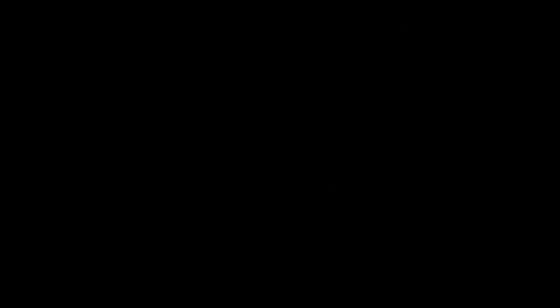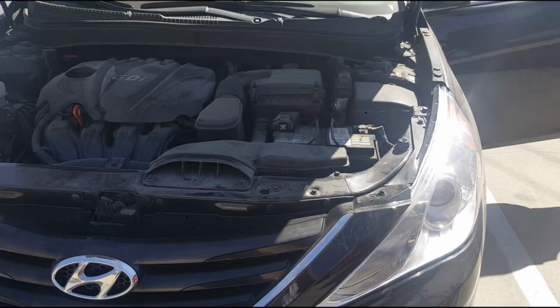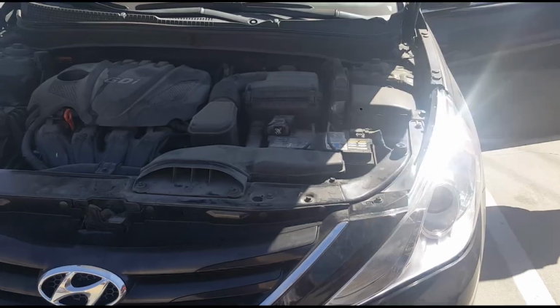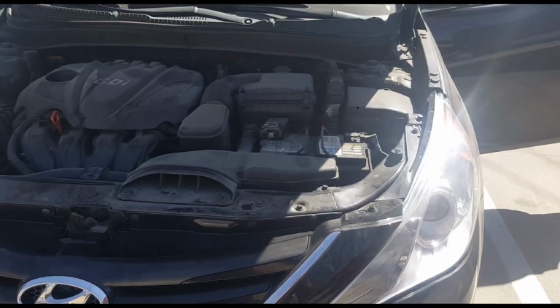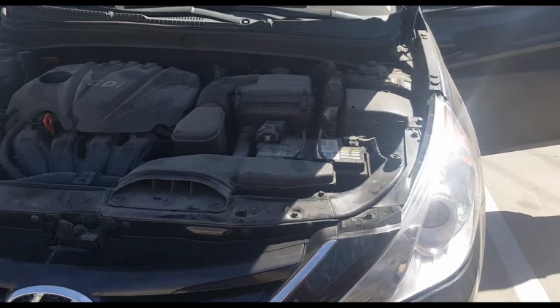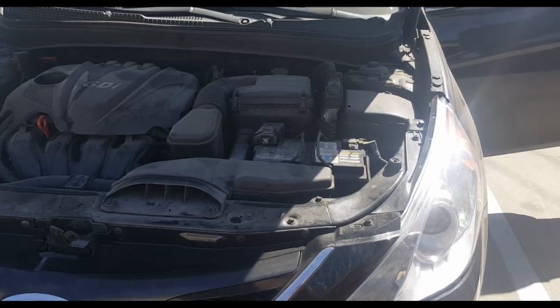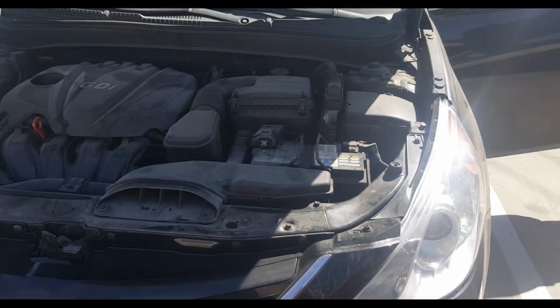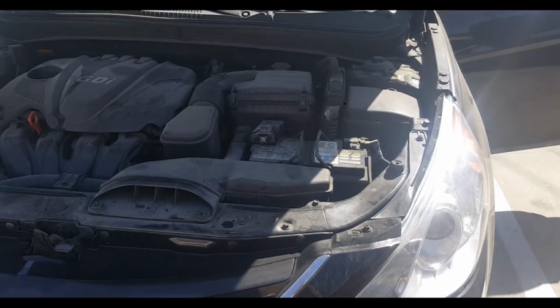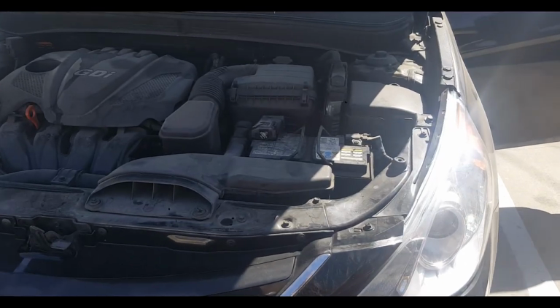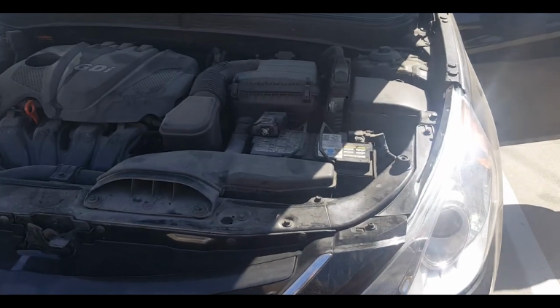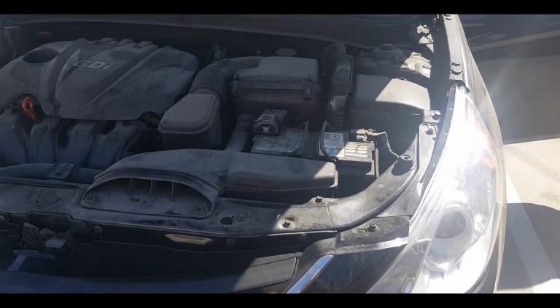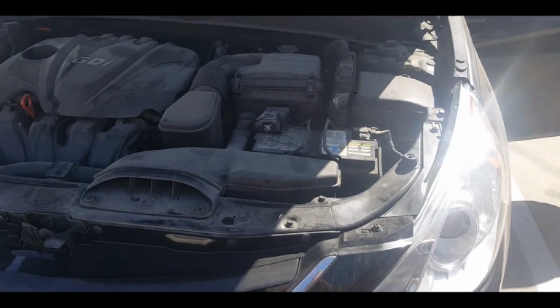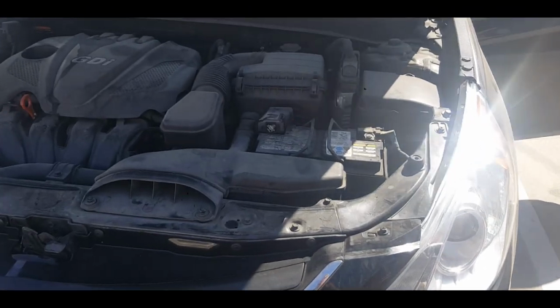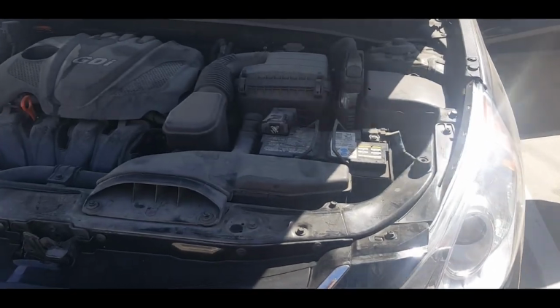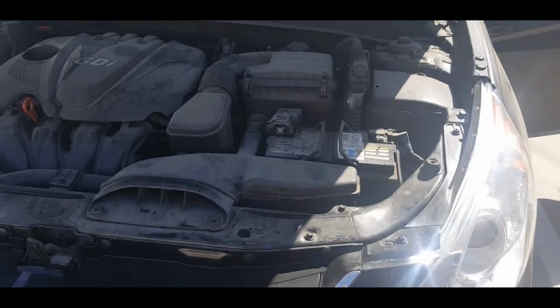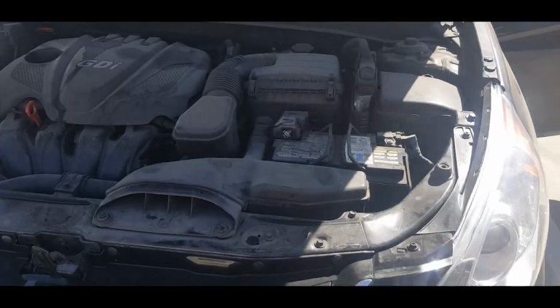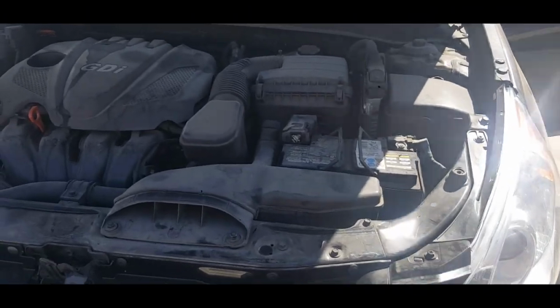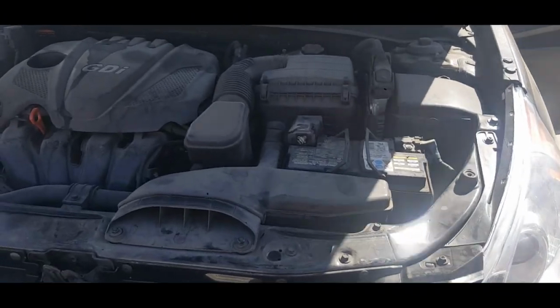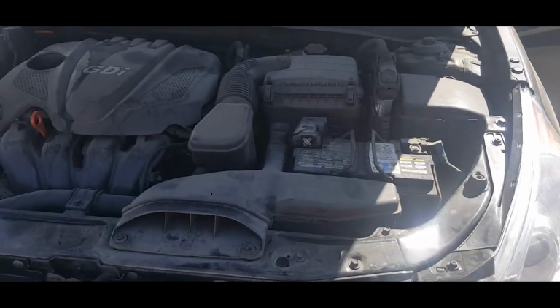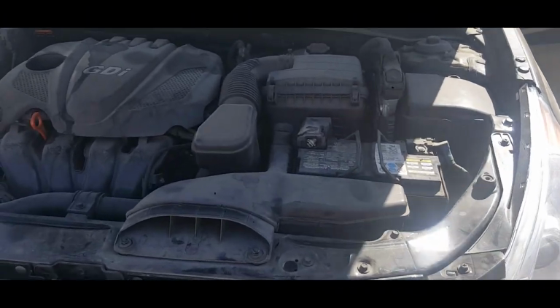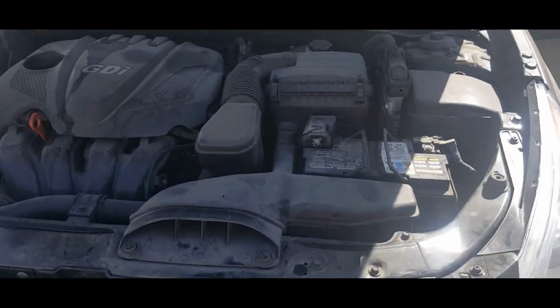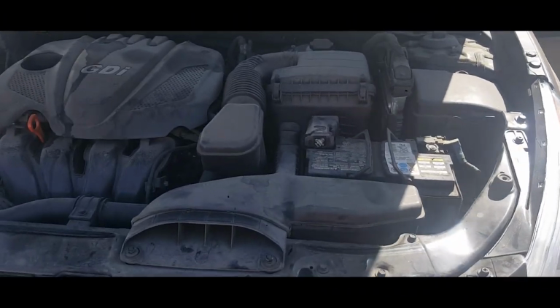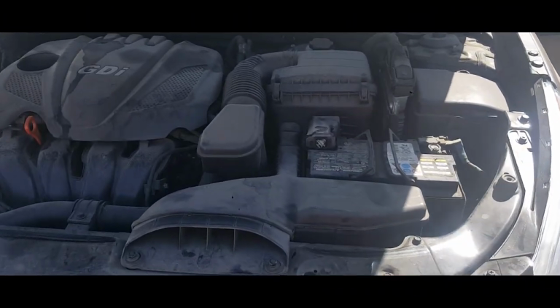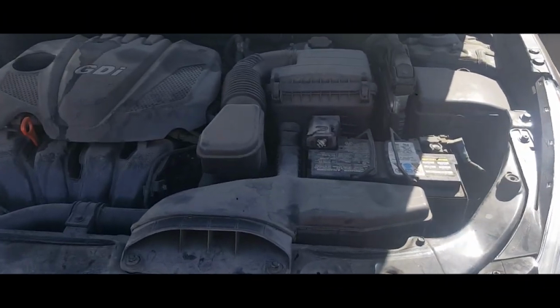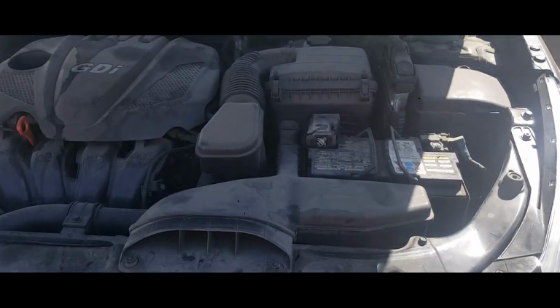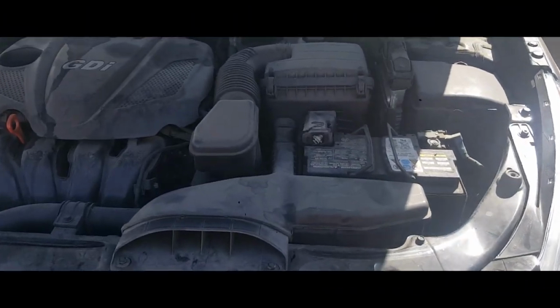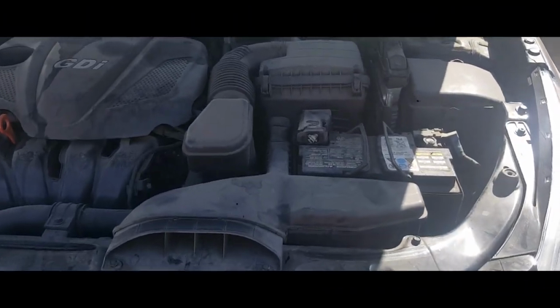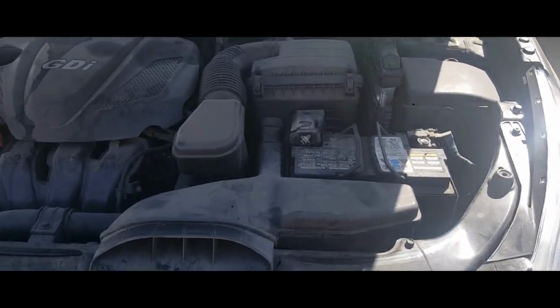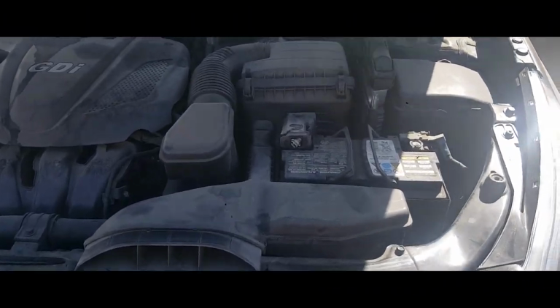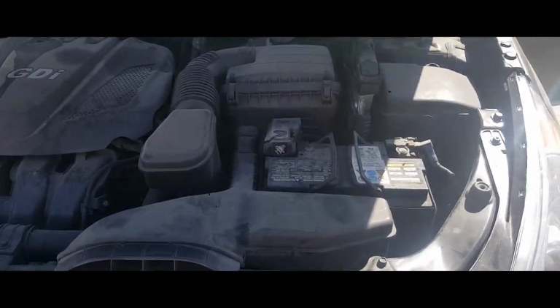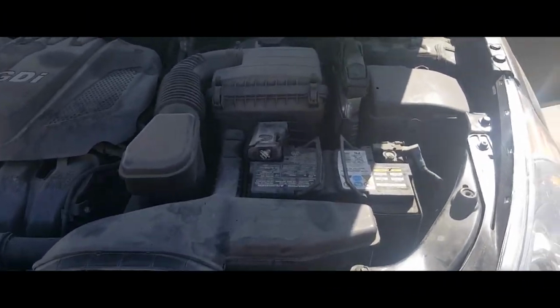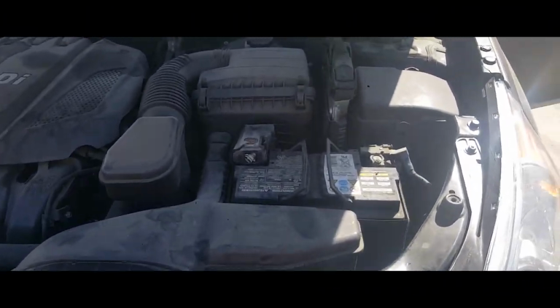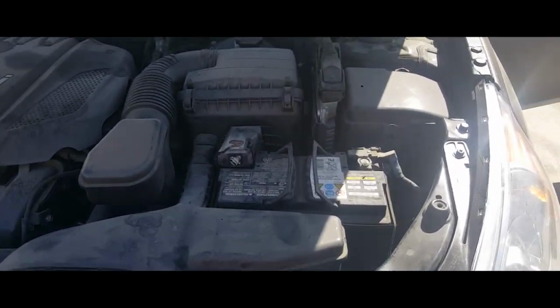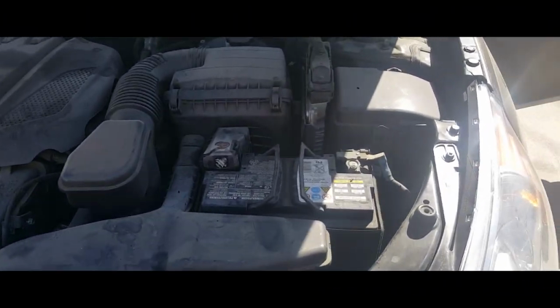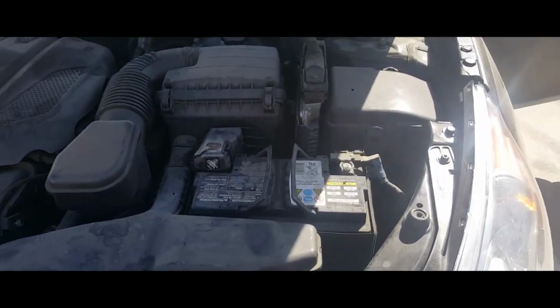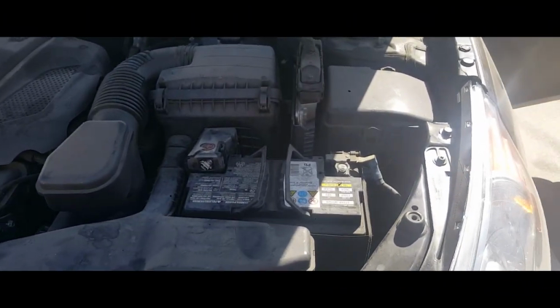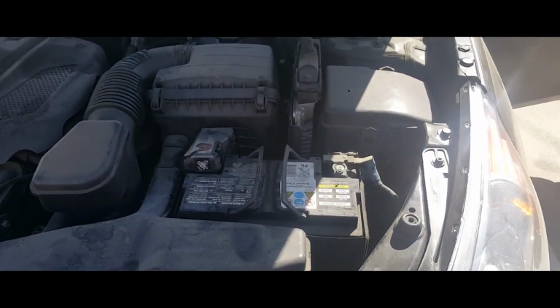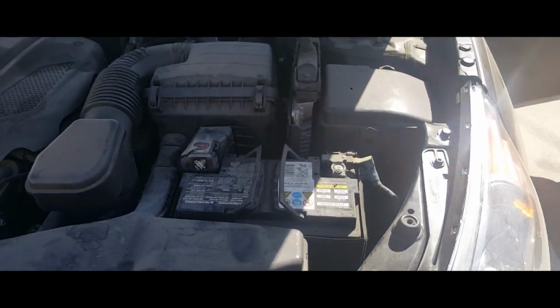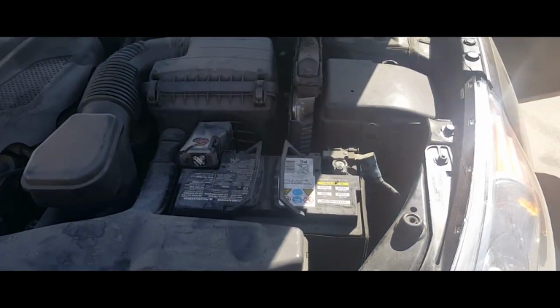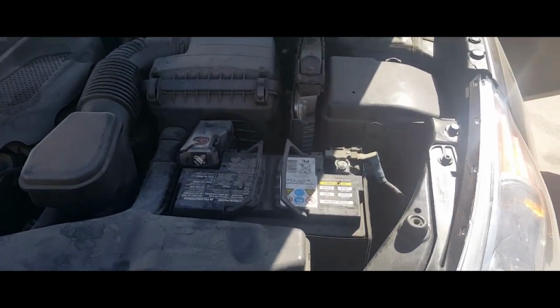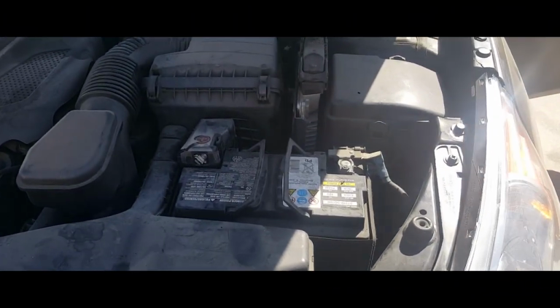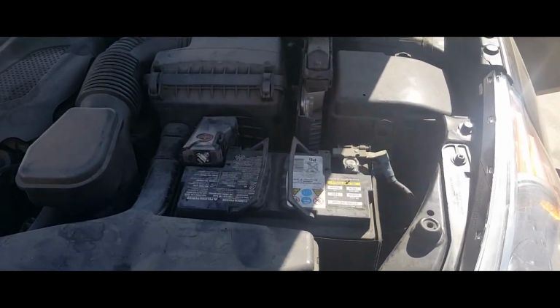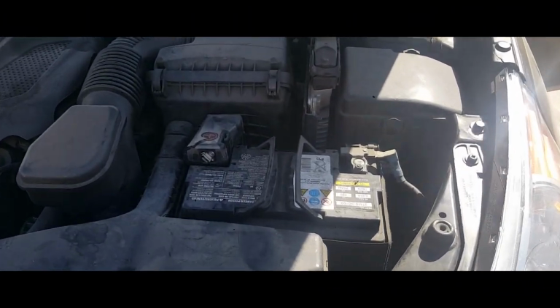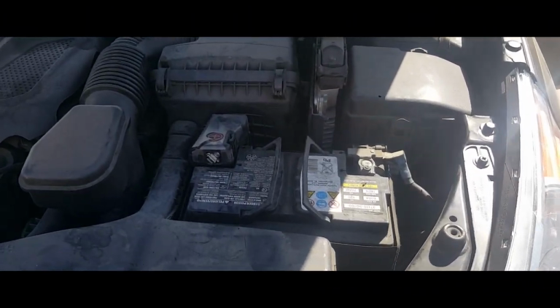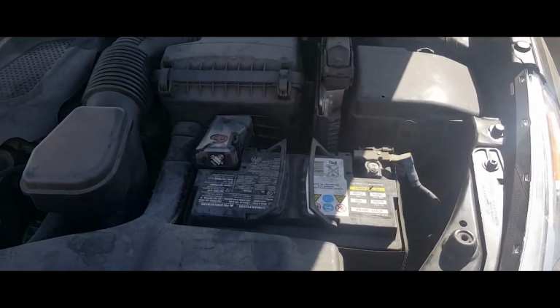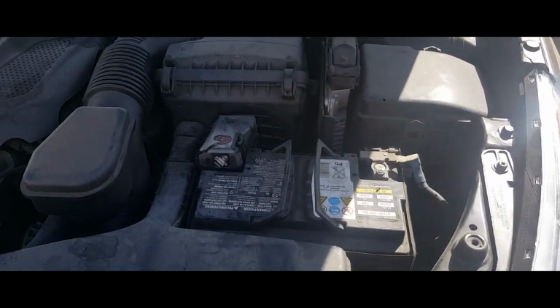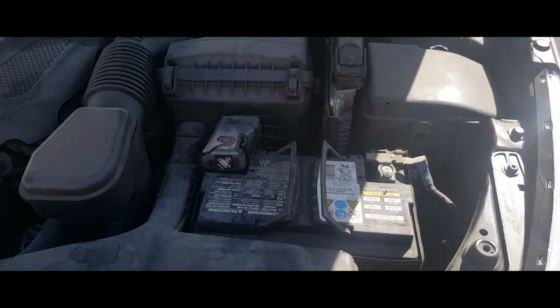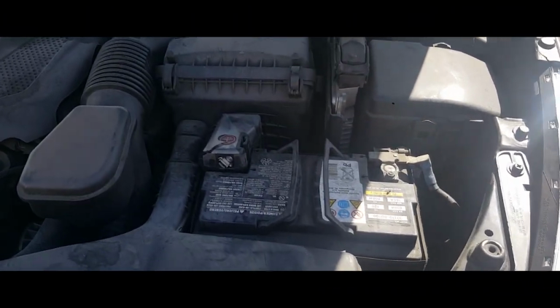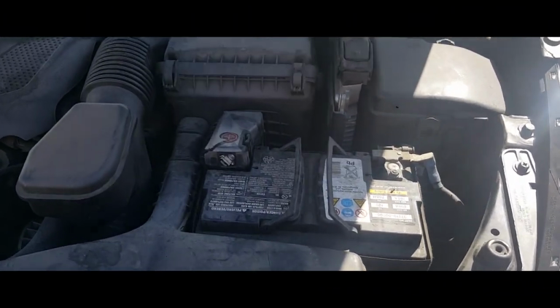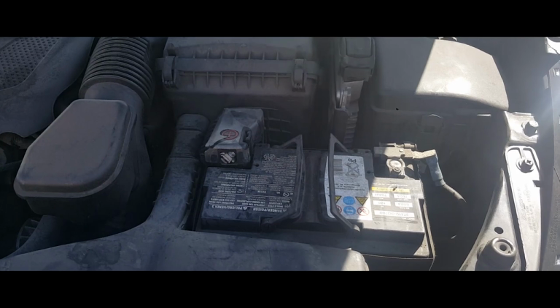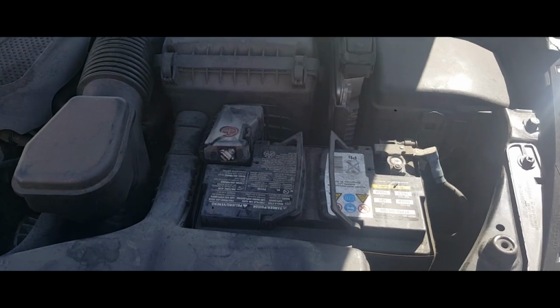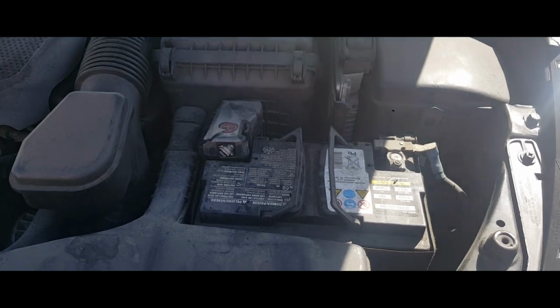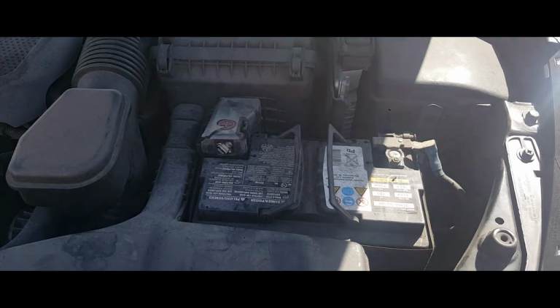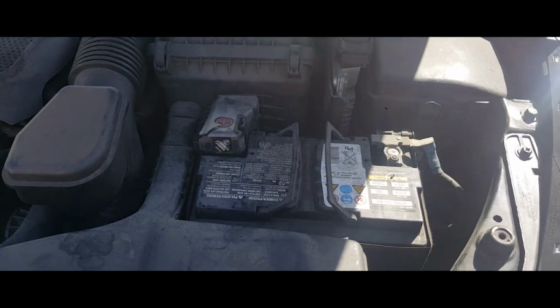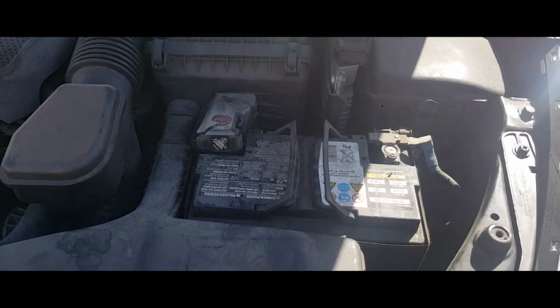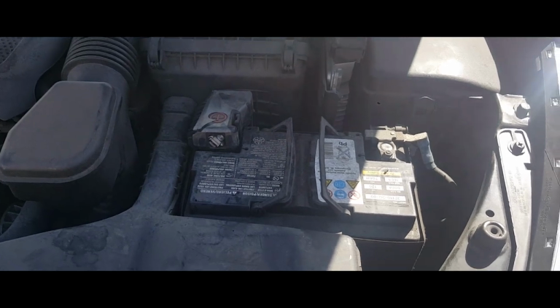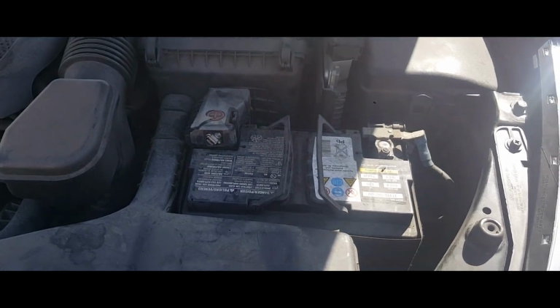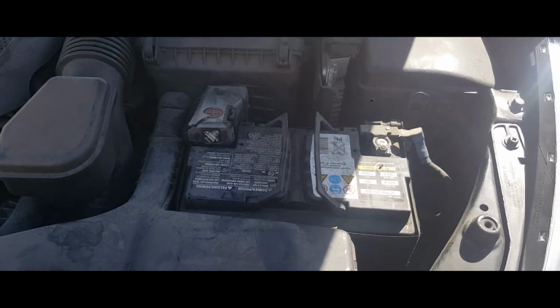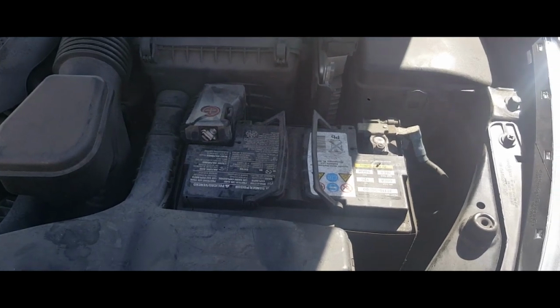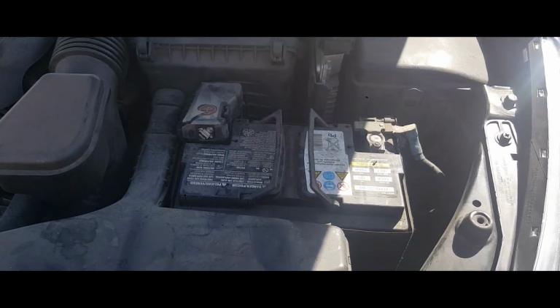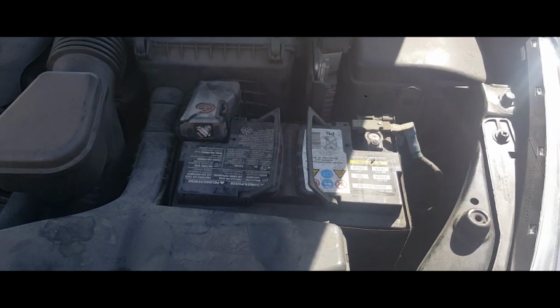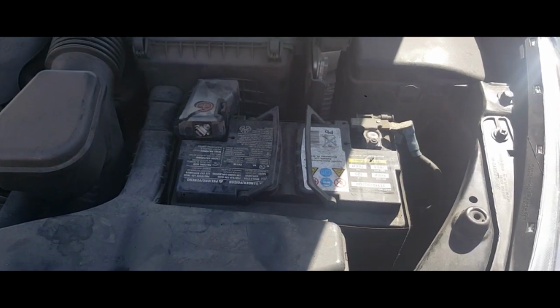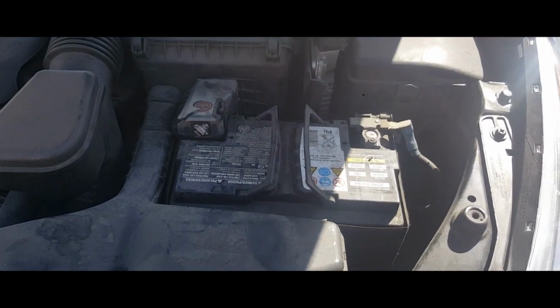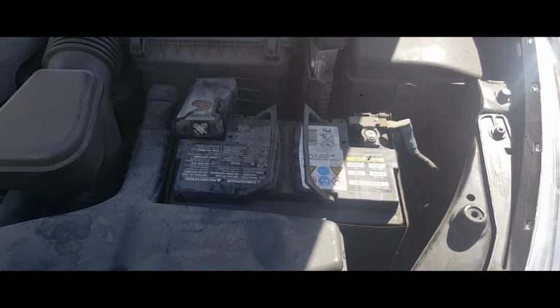Hey YouTube, today I'm going to show you how to remove a battery from a 2014 Hyundai Sonata.